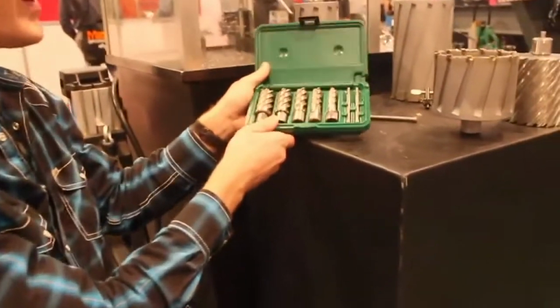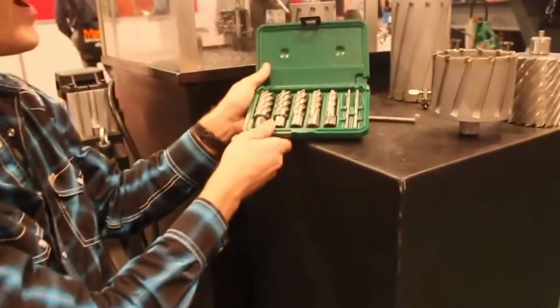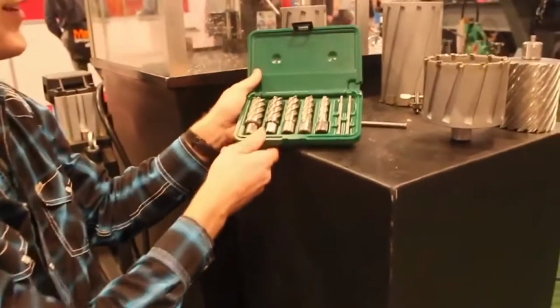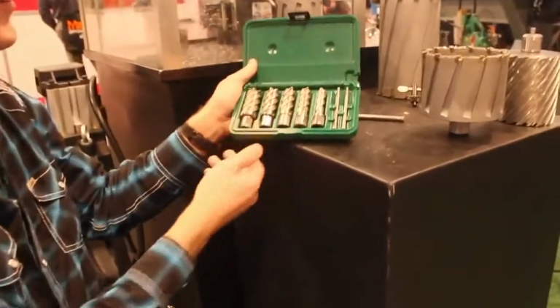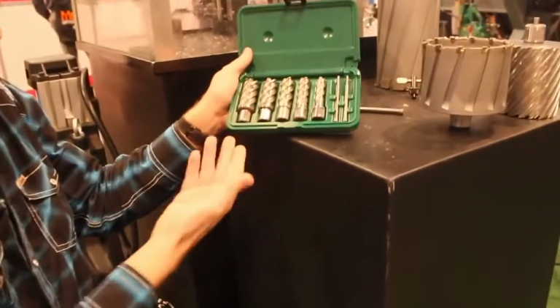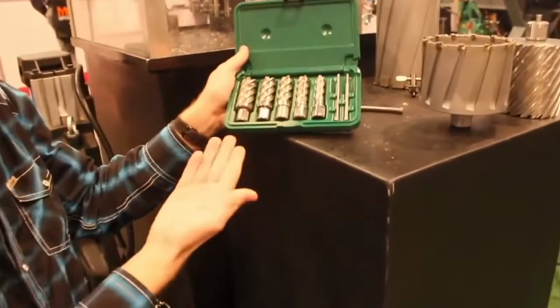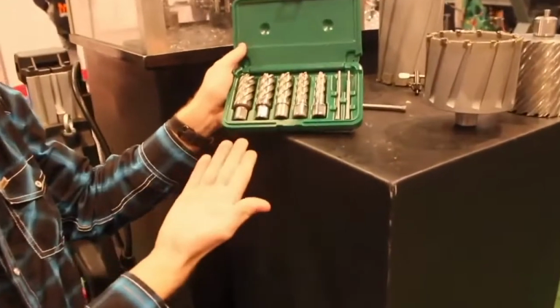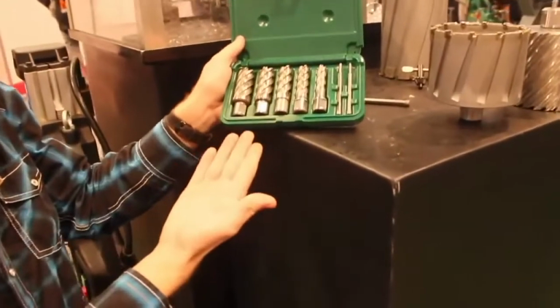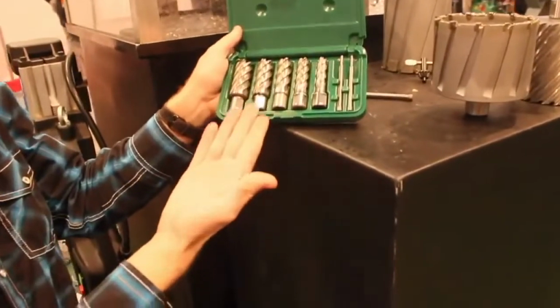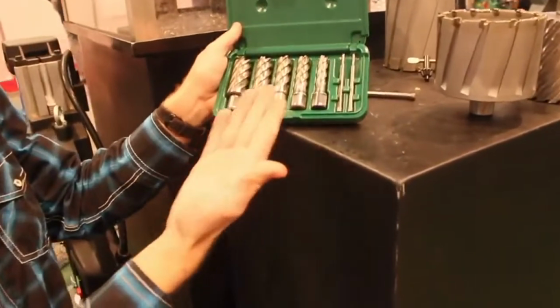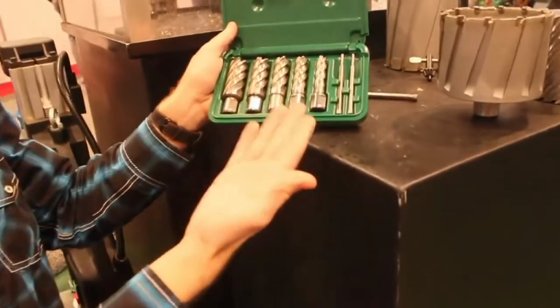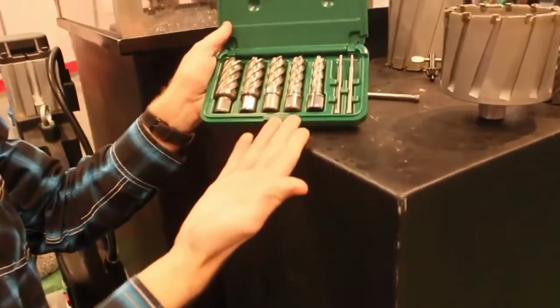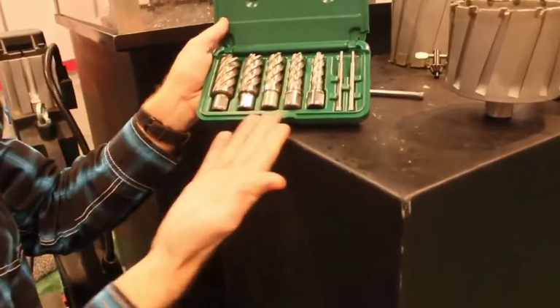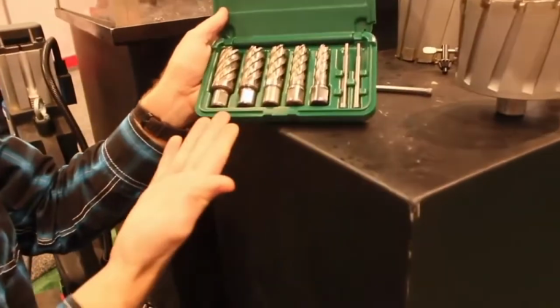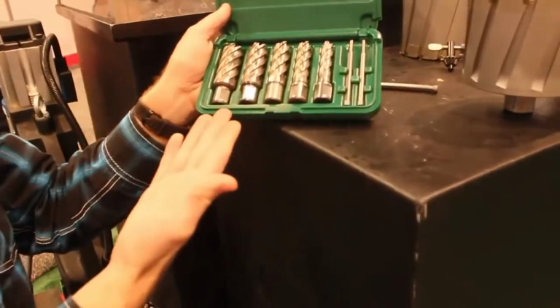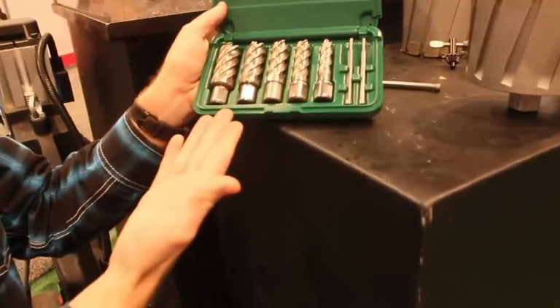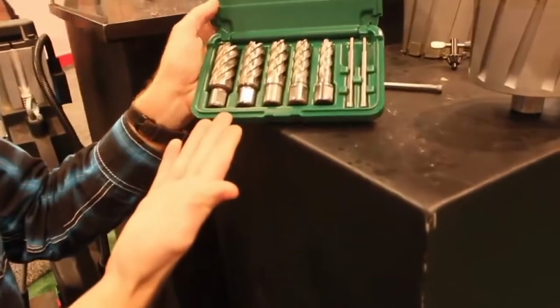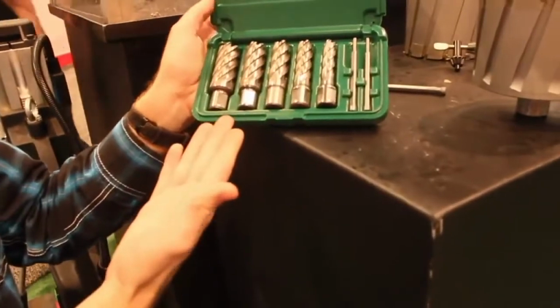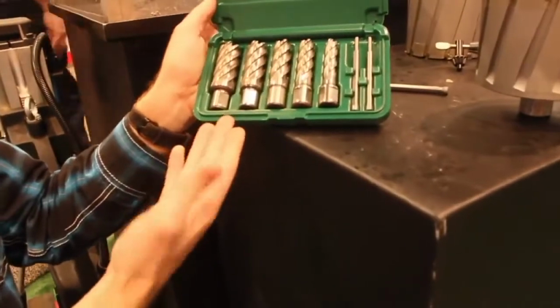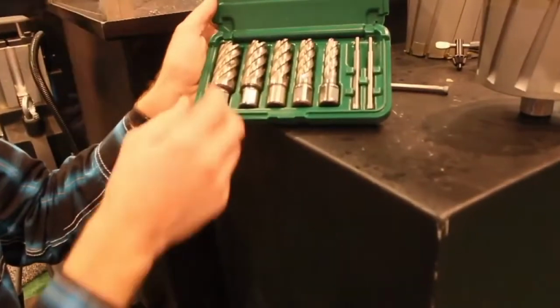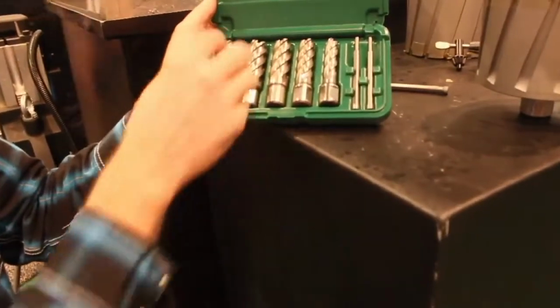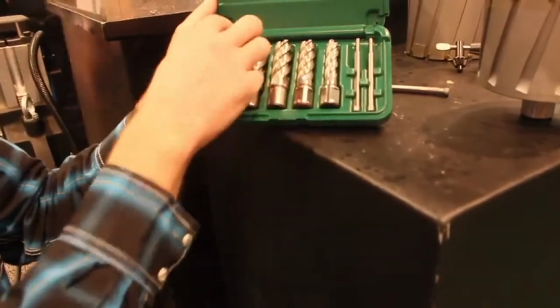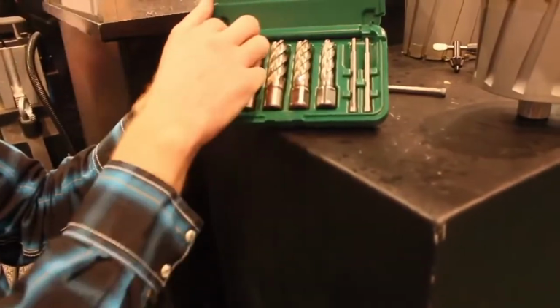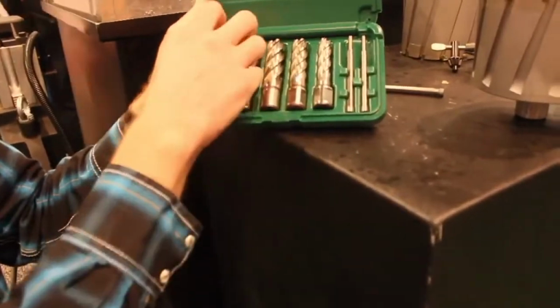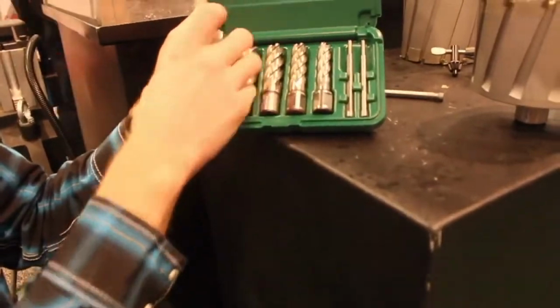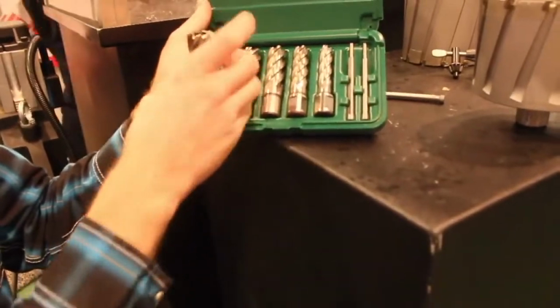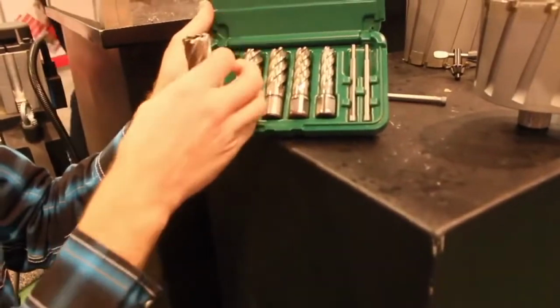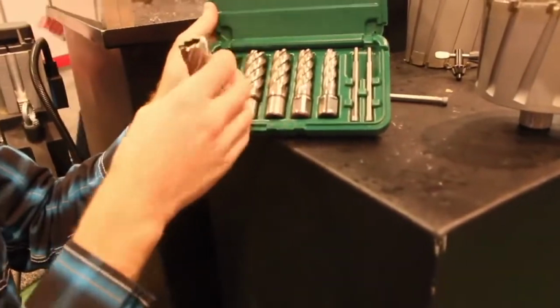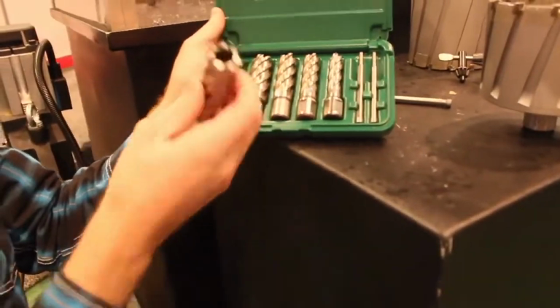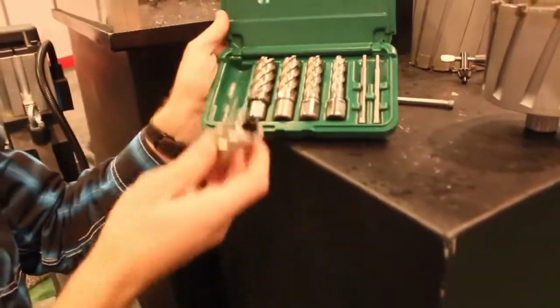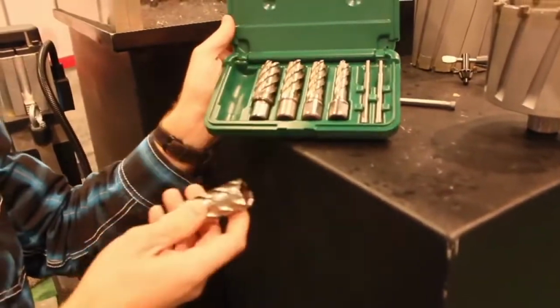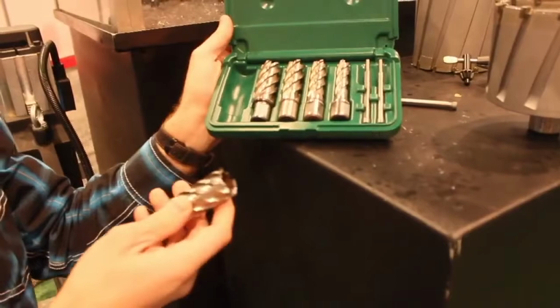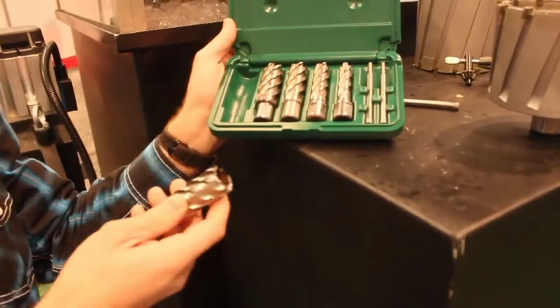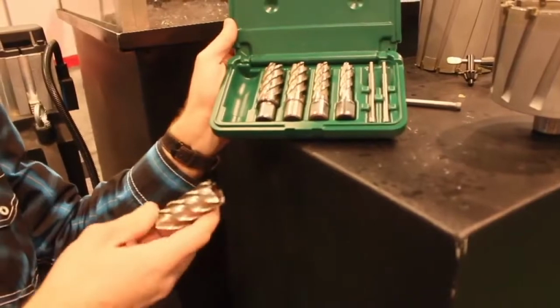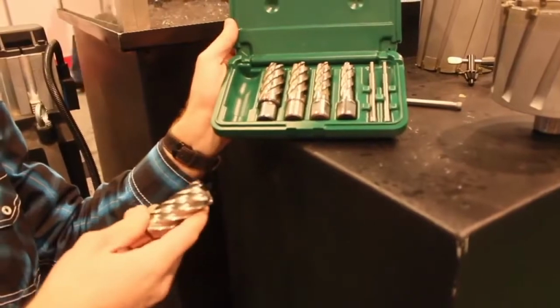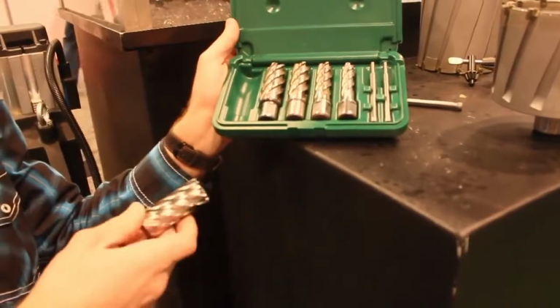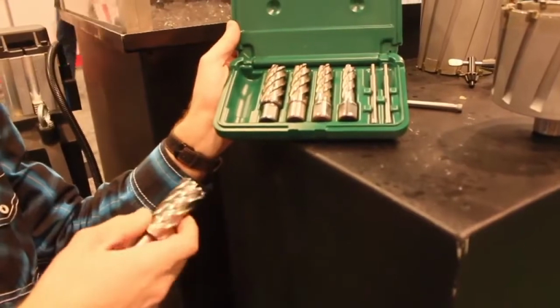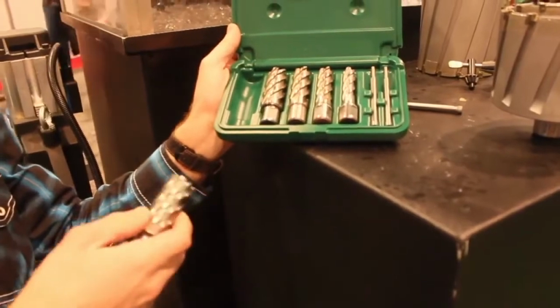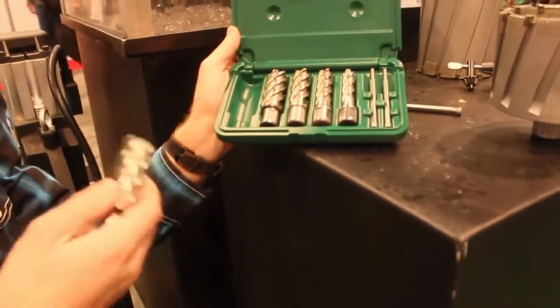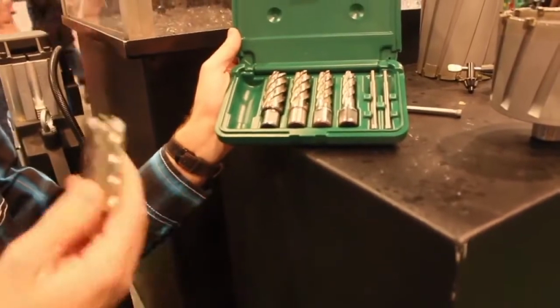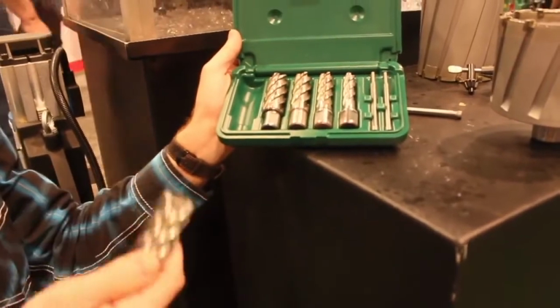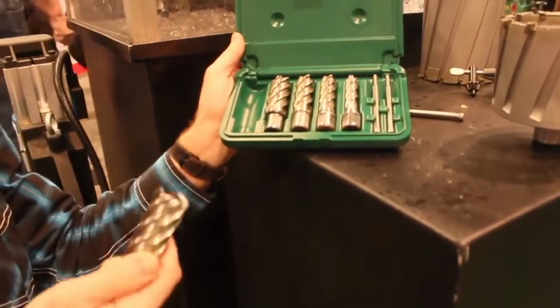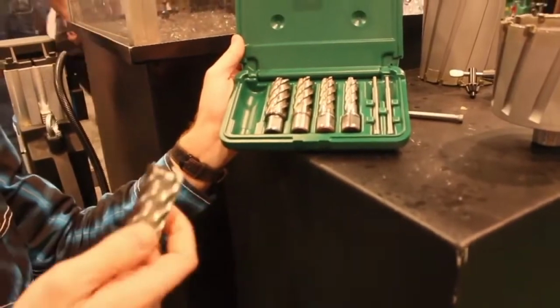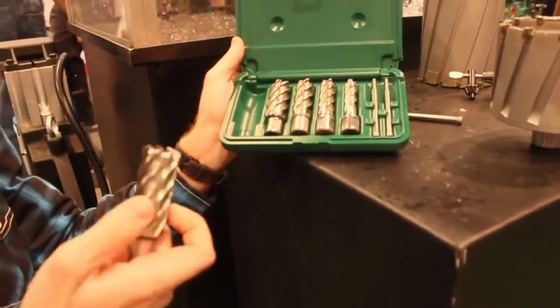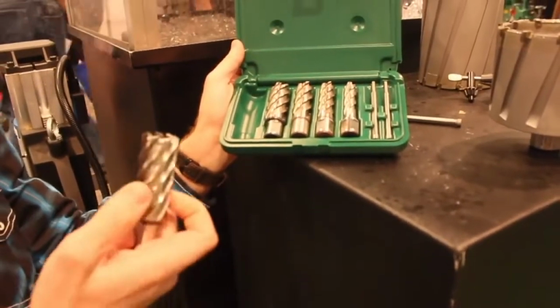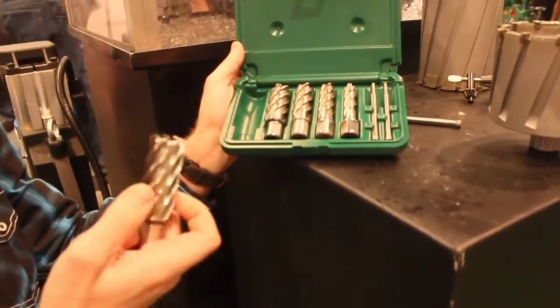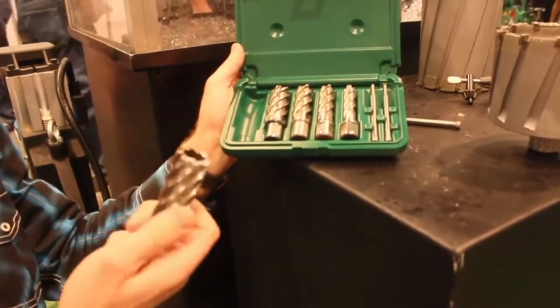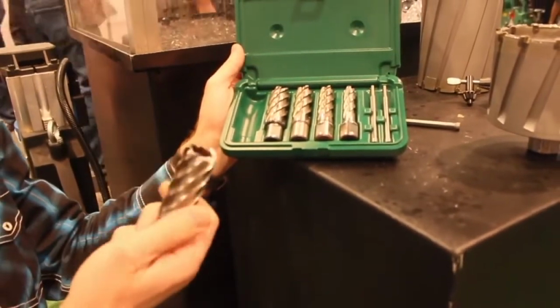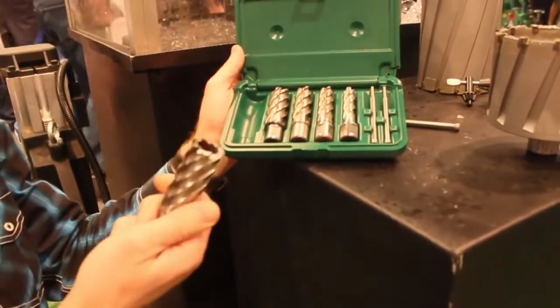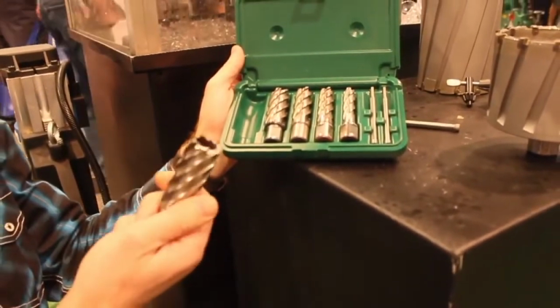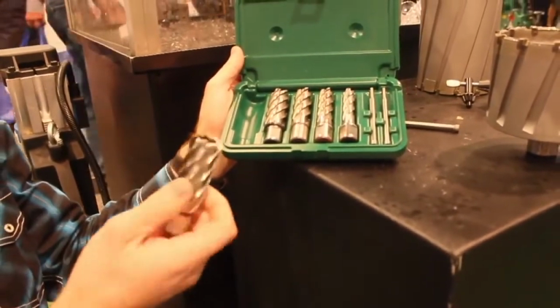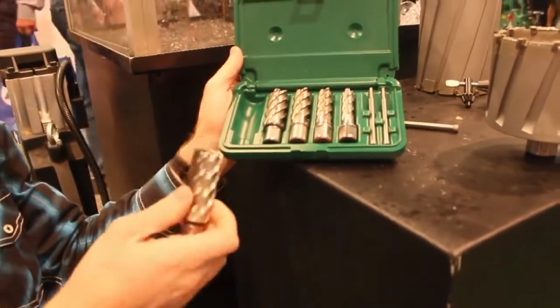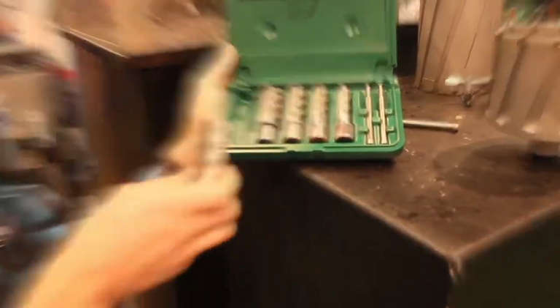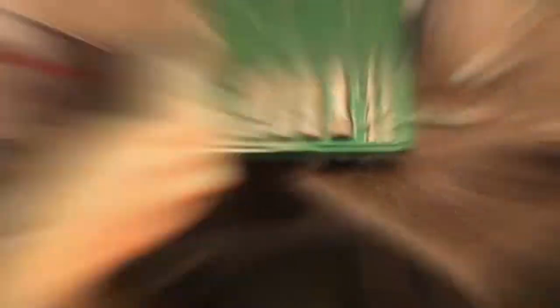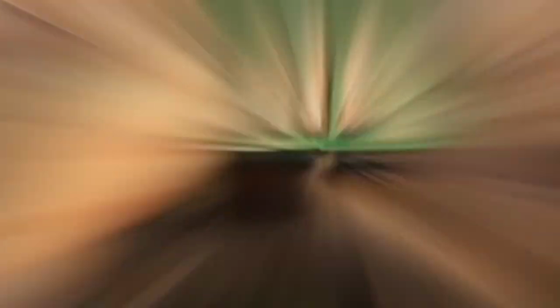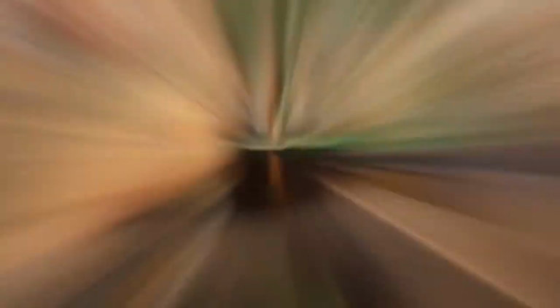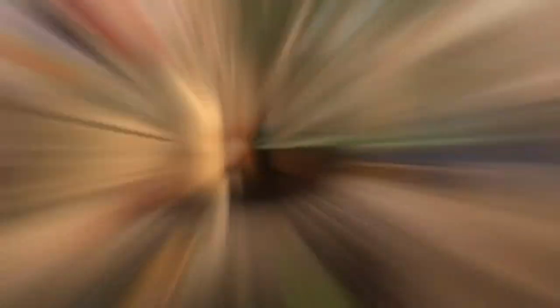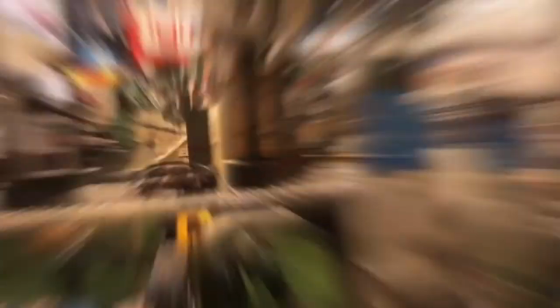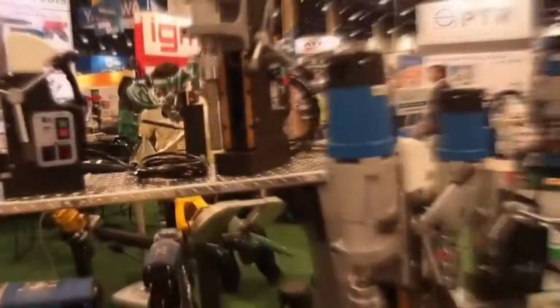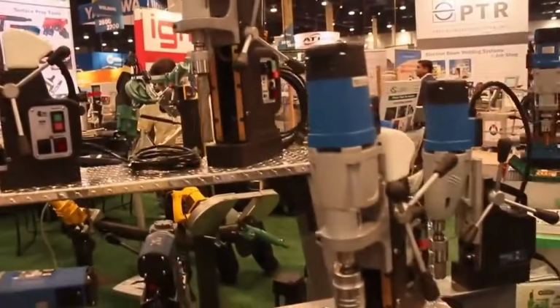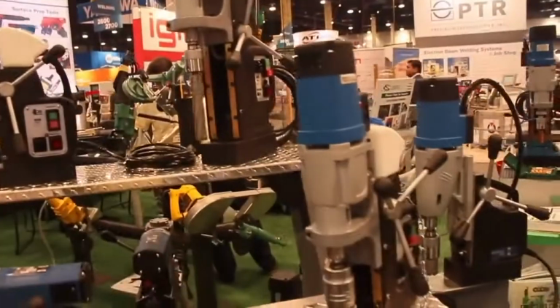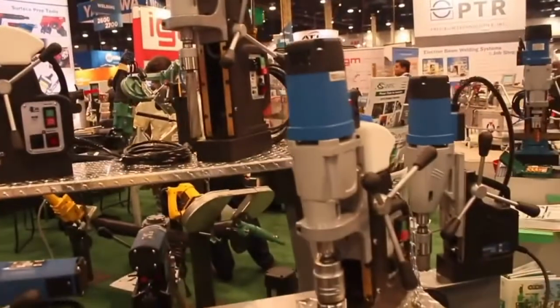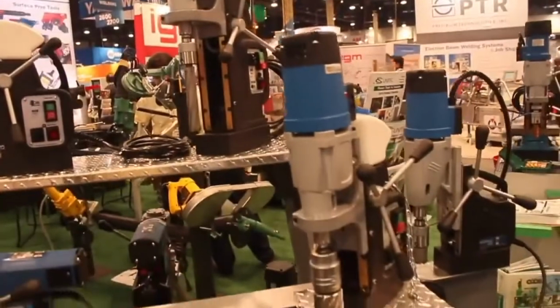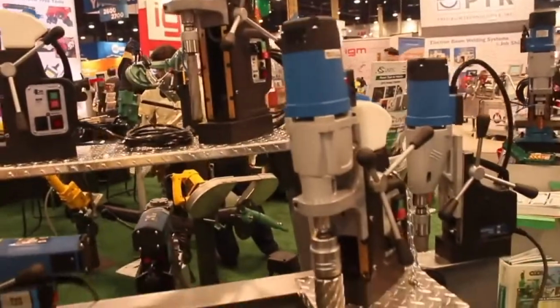Most of you guys have seen me use cutters like these on the channel. They offer these not only in carbide but also in high-speed steel.